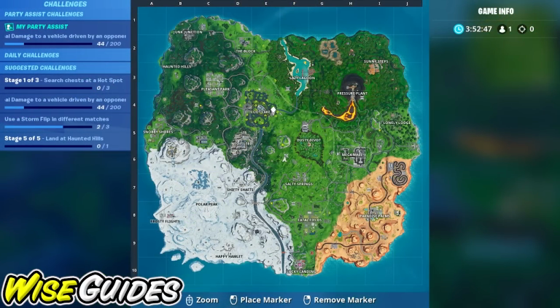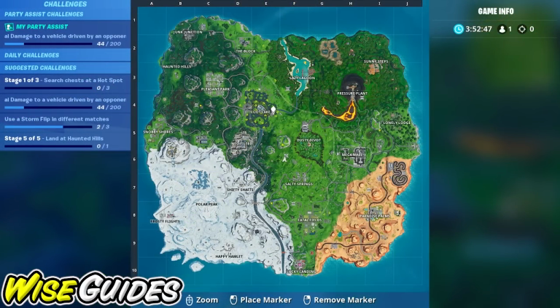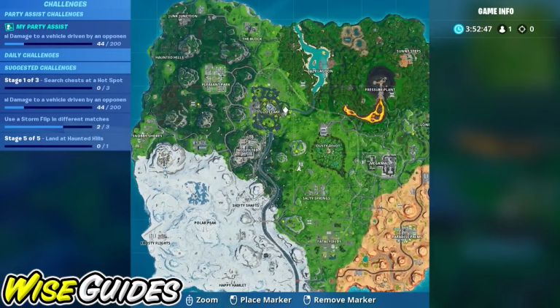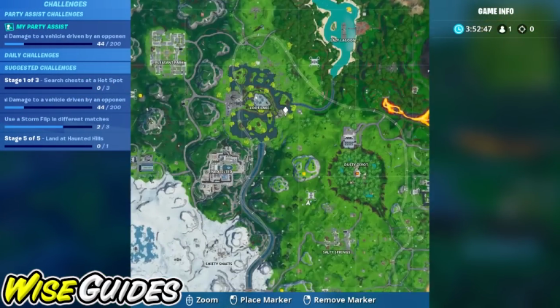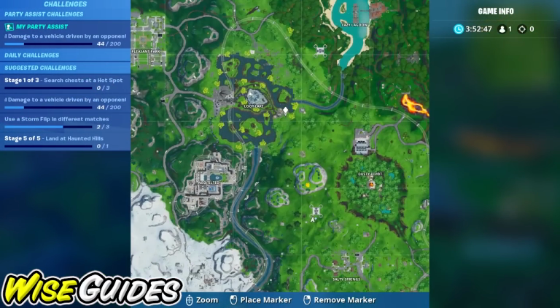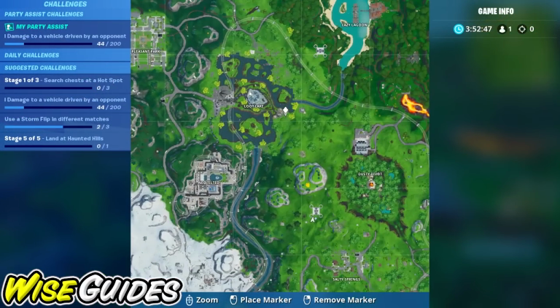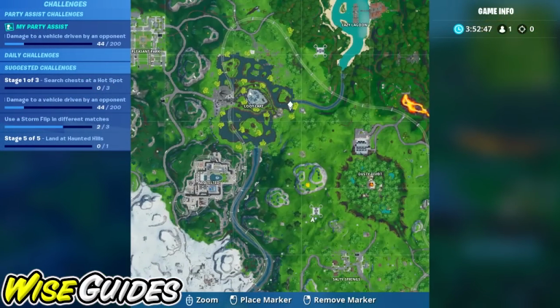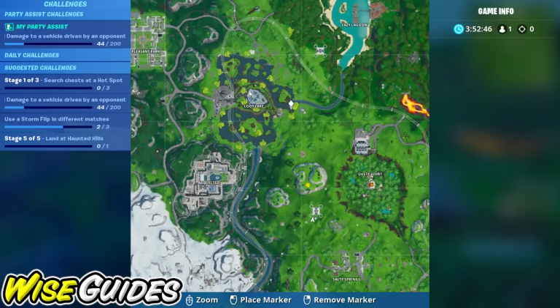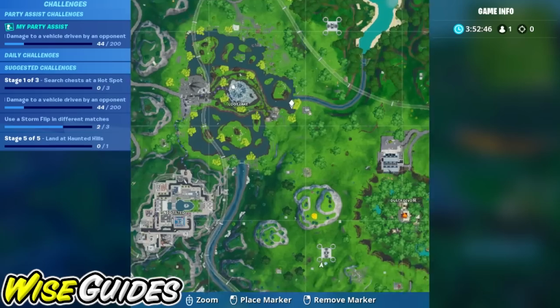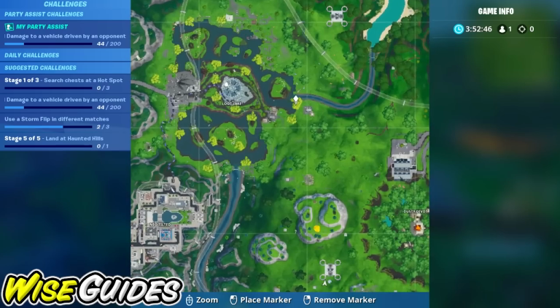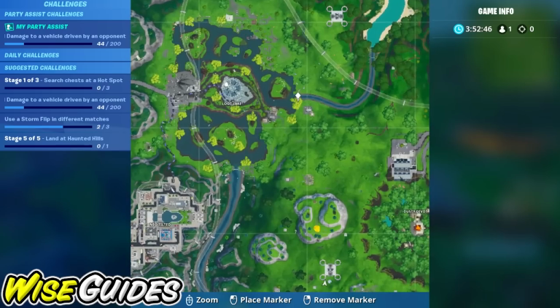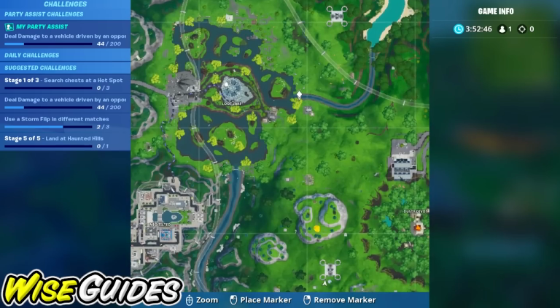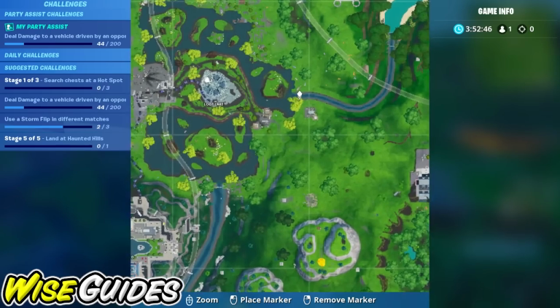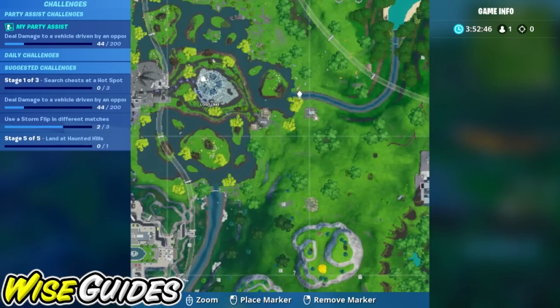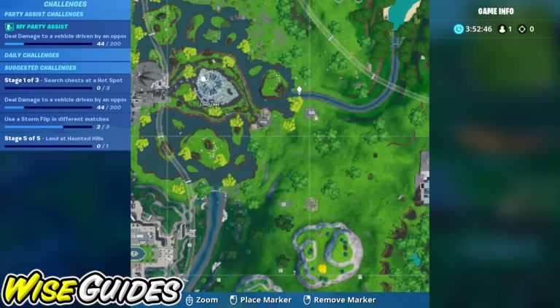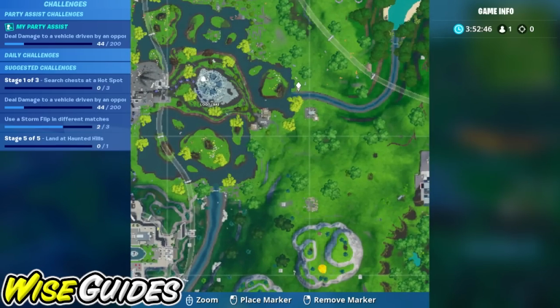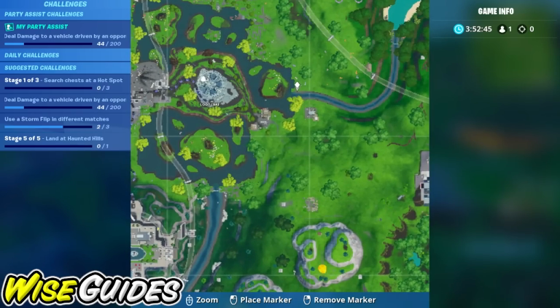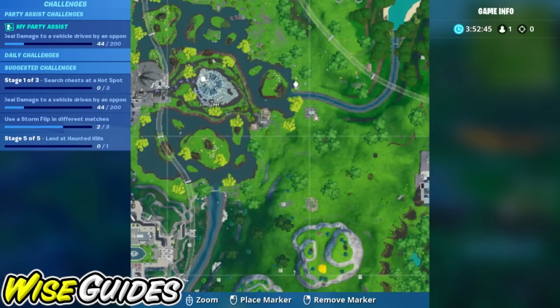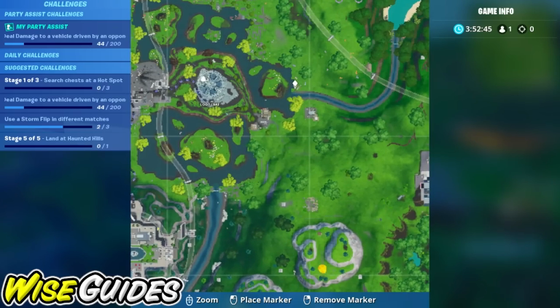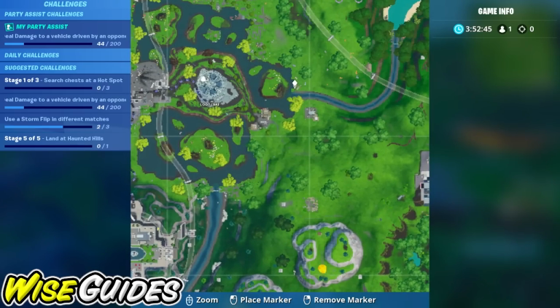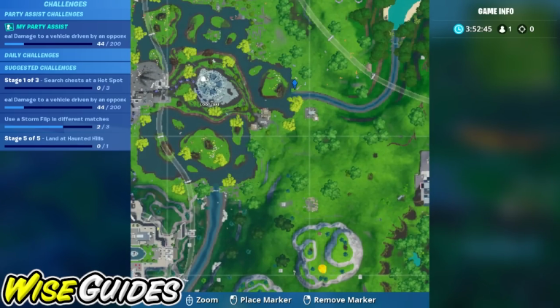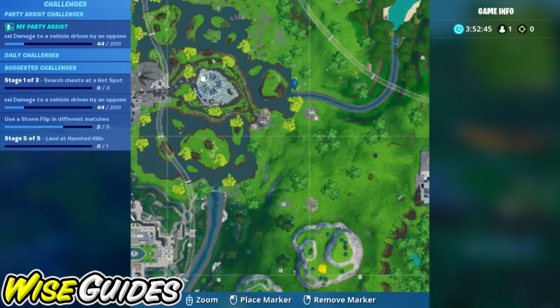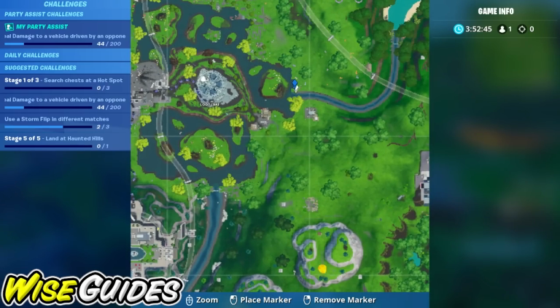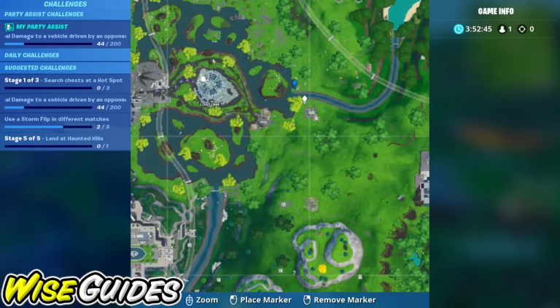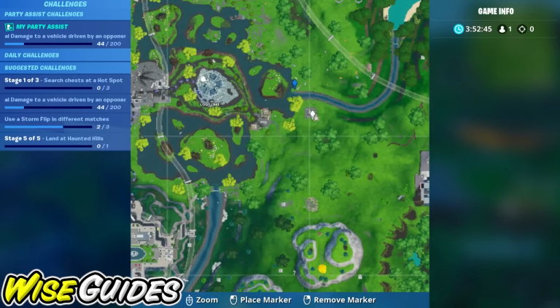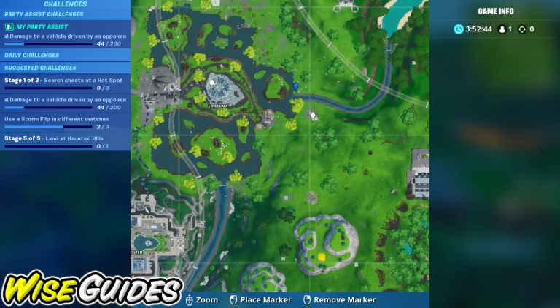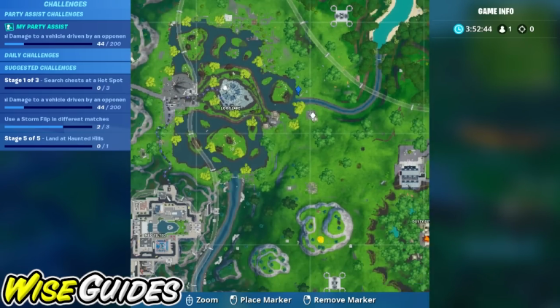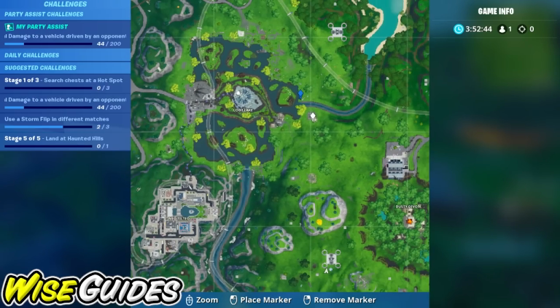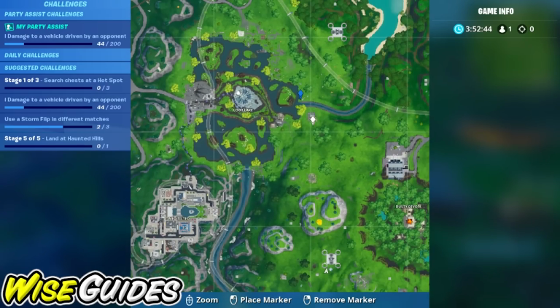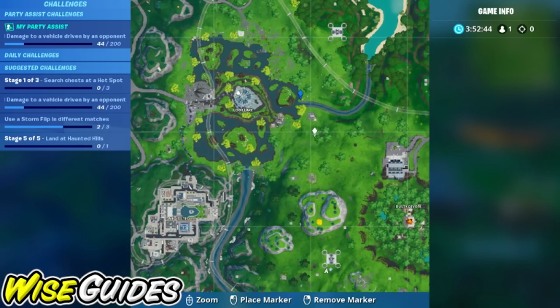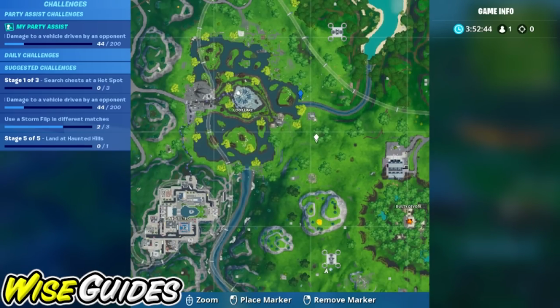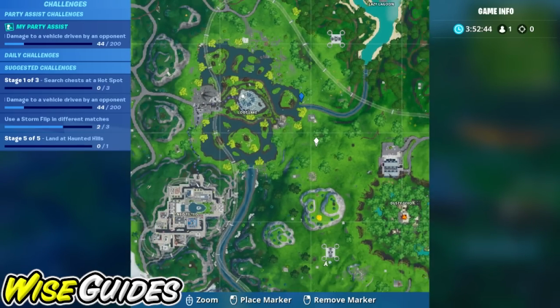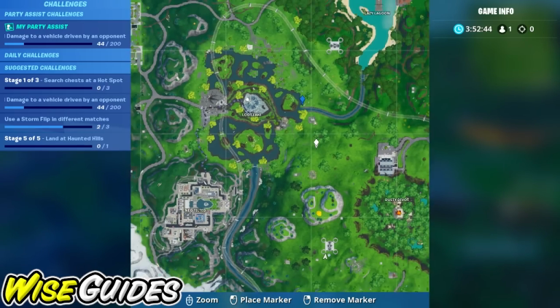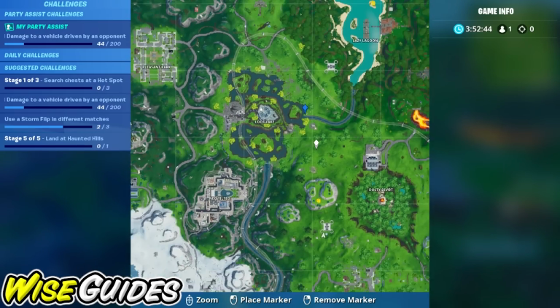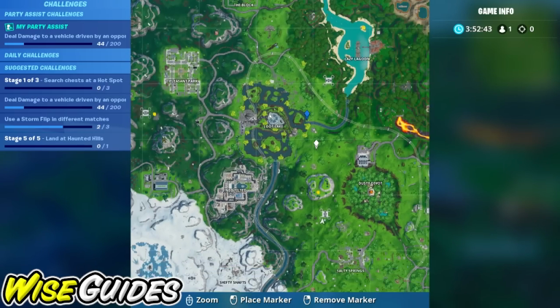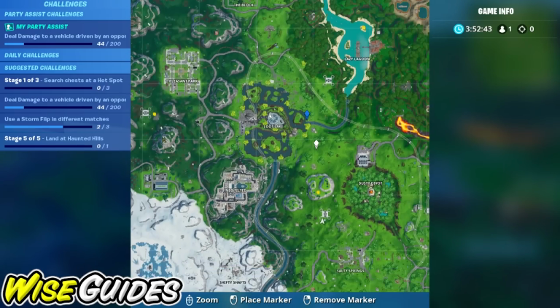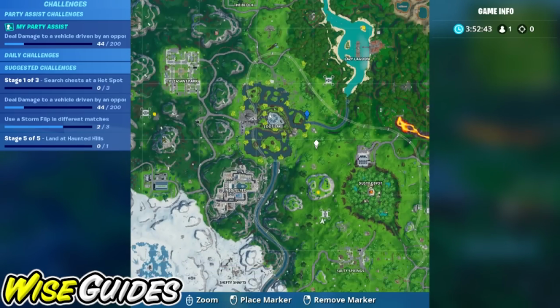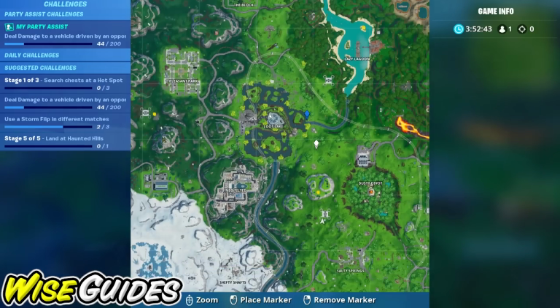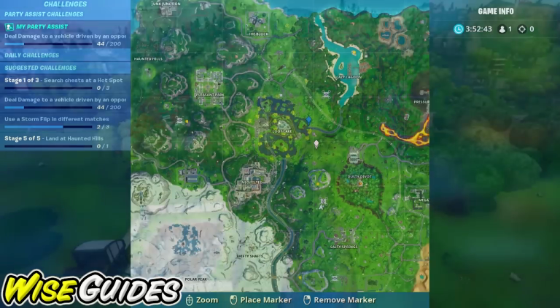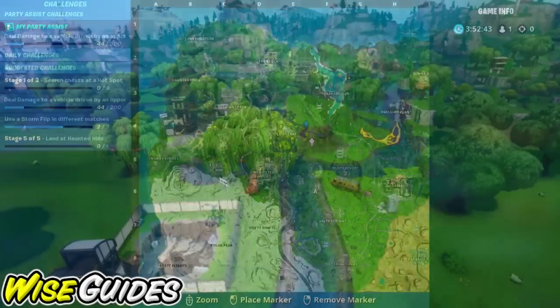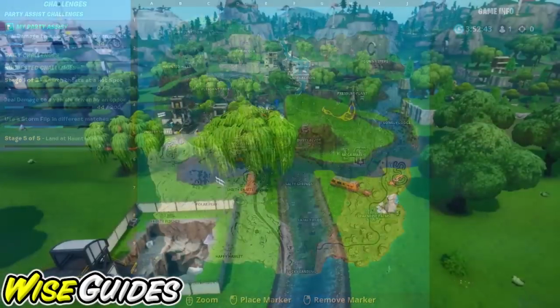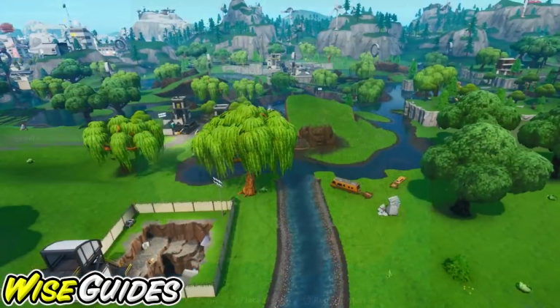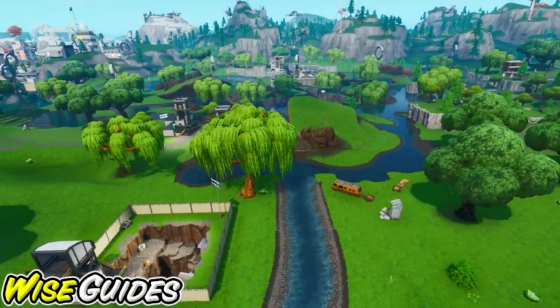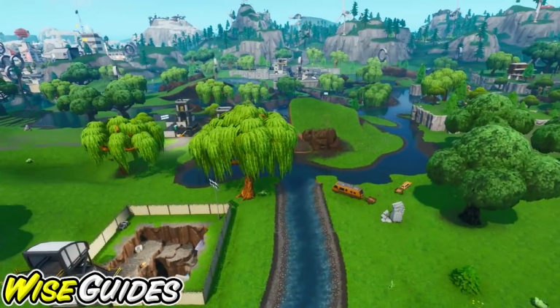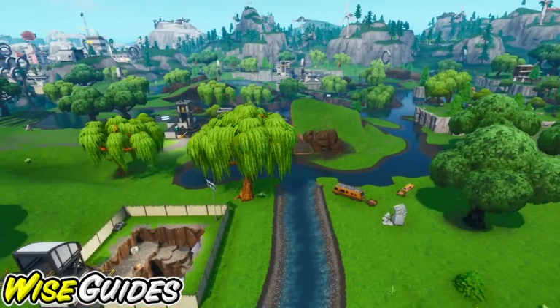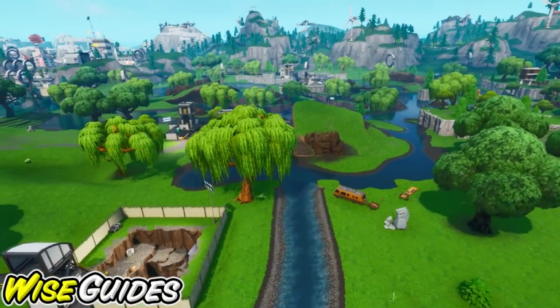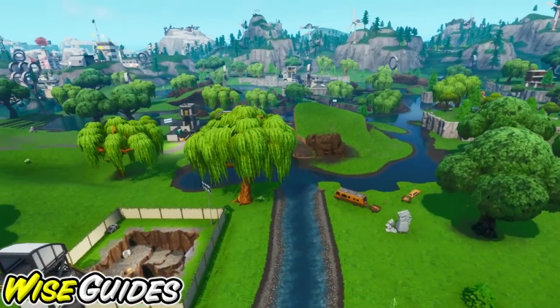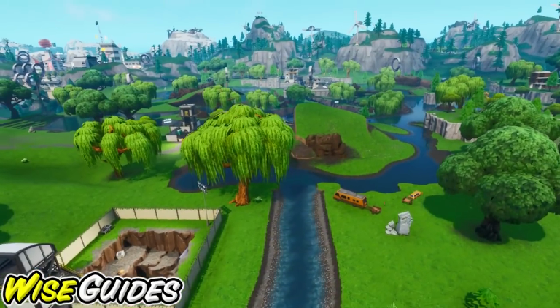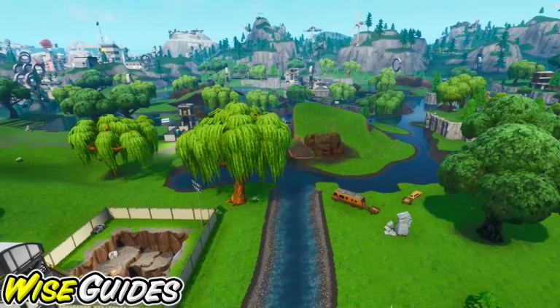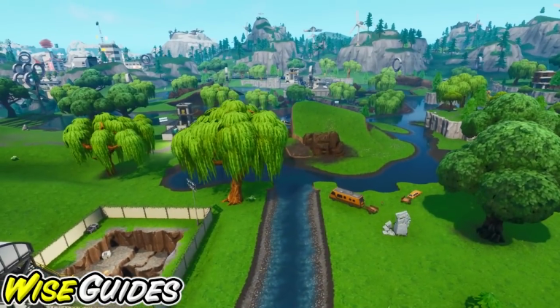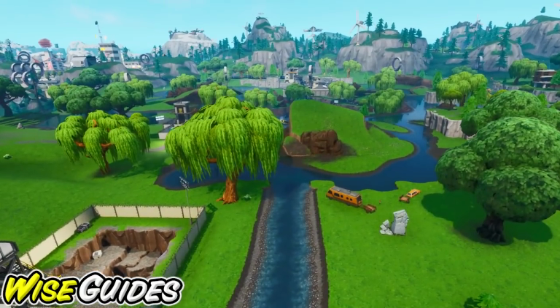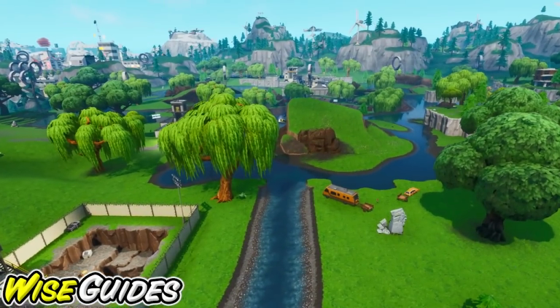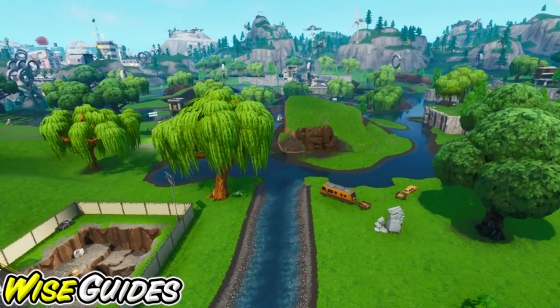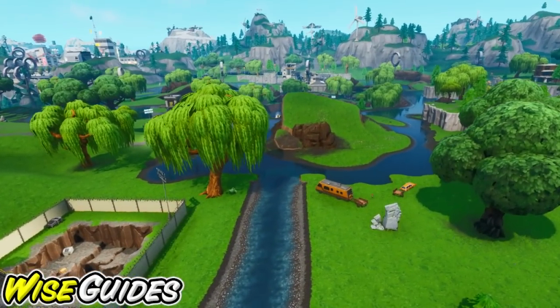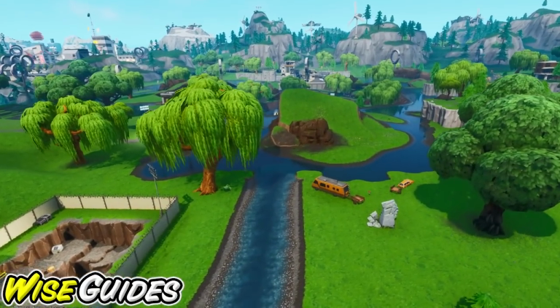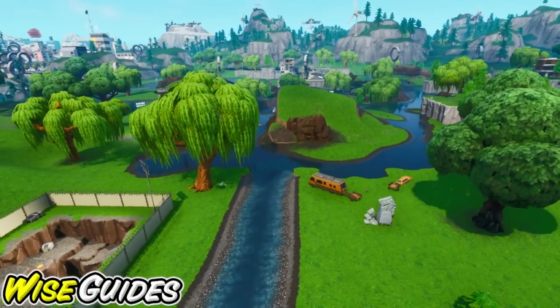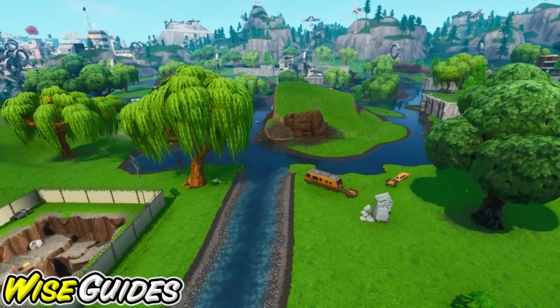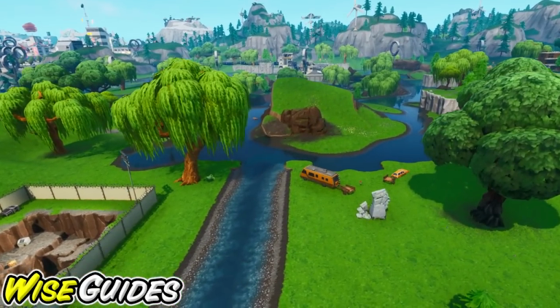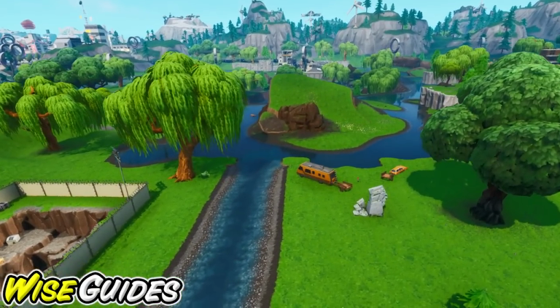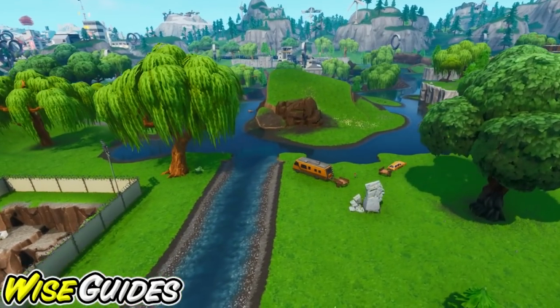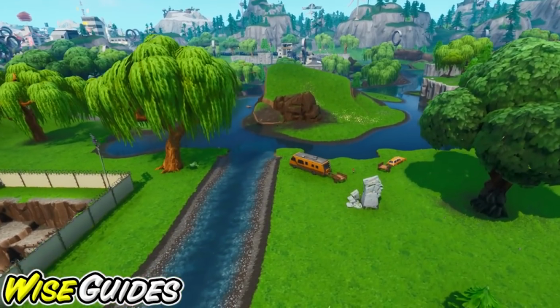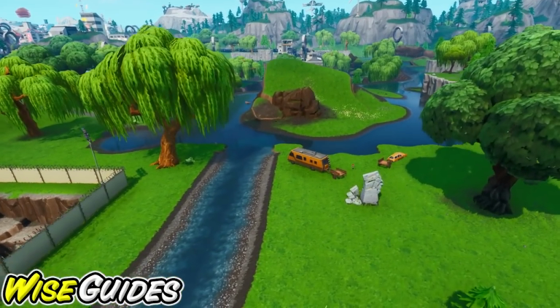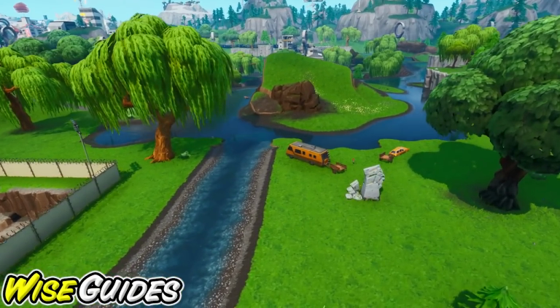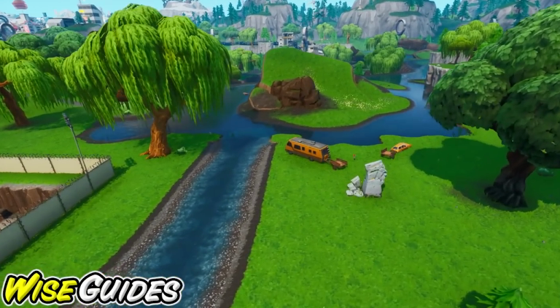This third one is located on the east side of Loot Lake and it's sitting in between two vehicles.